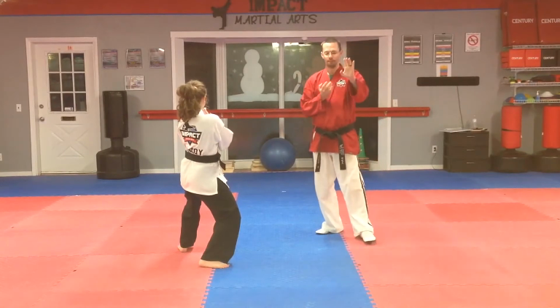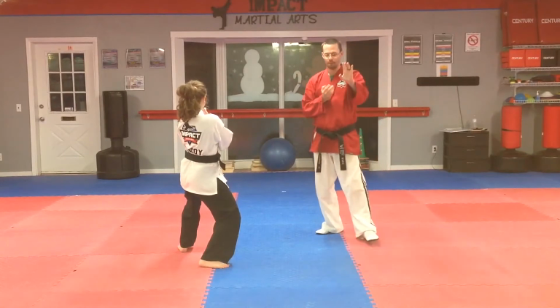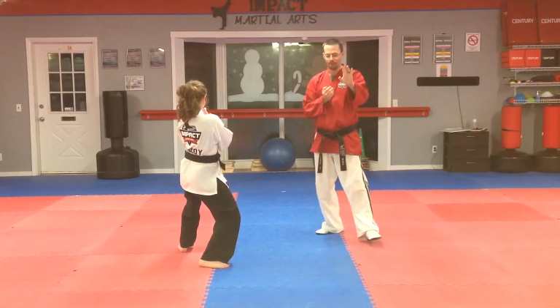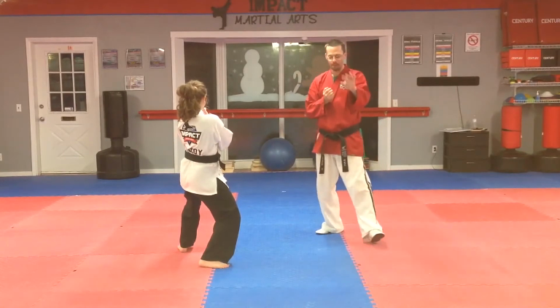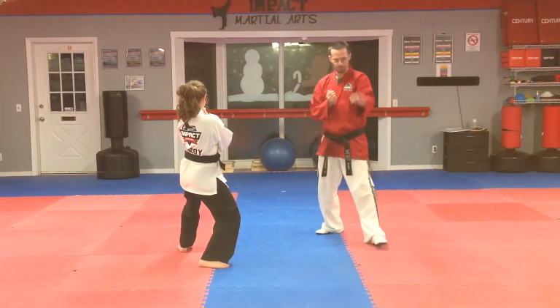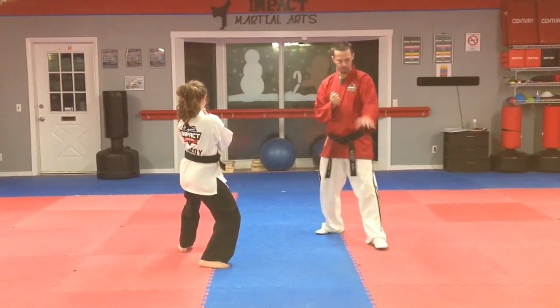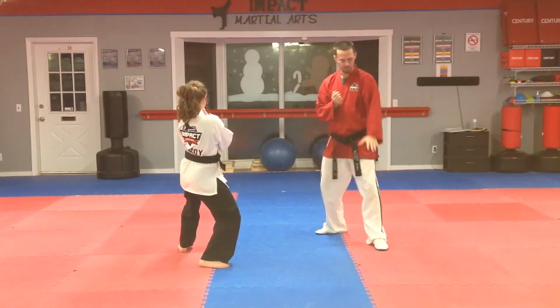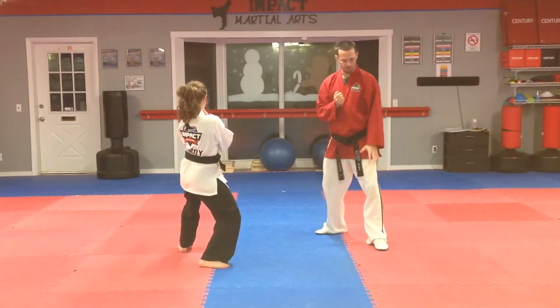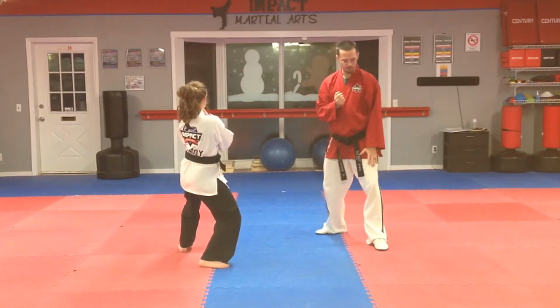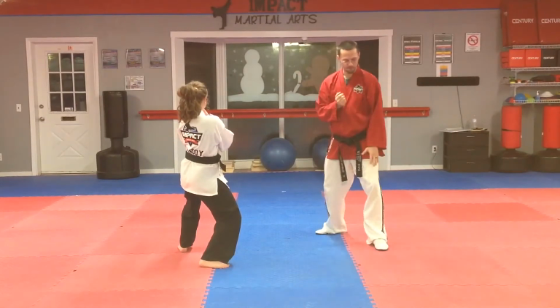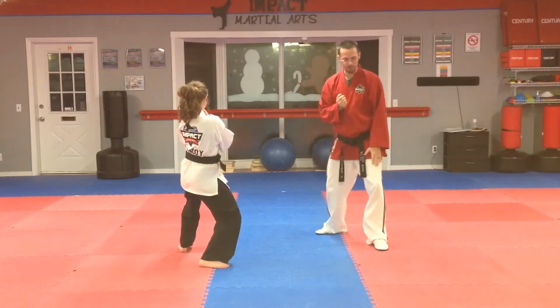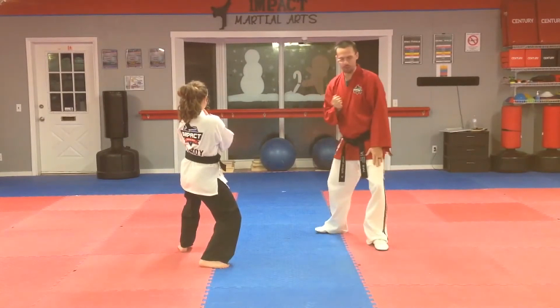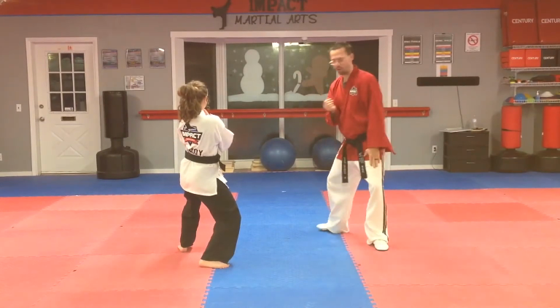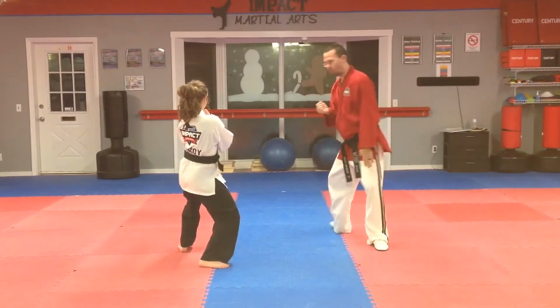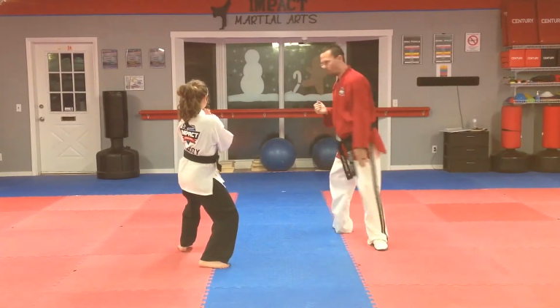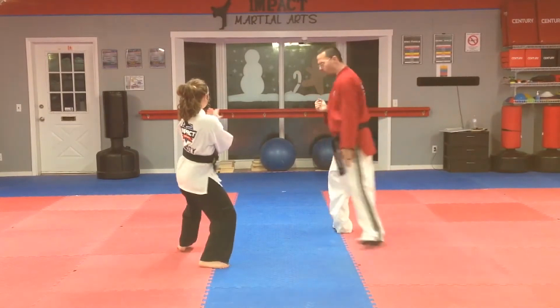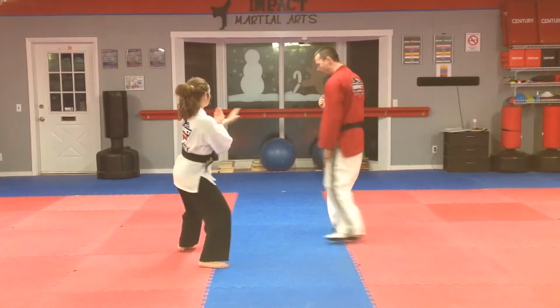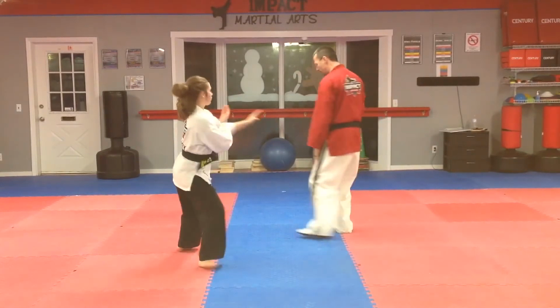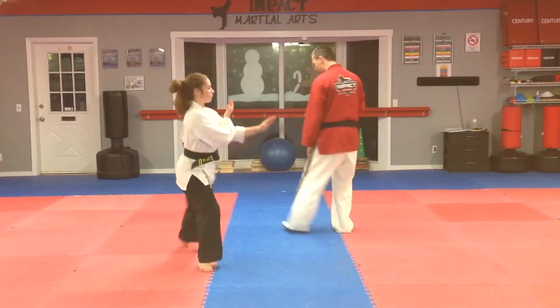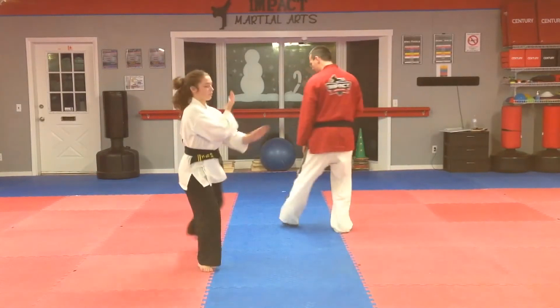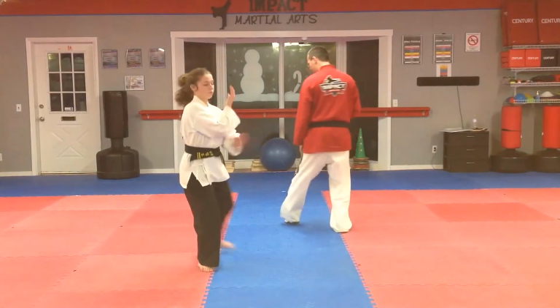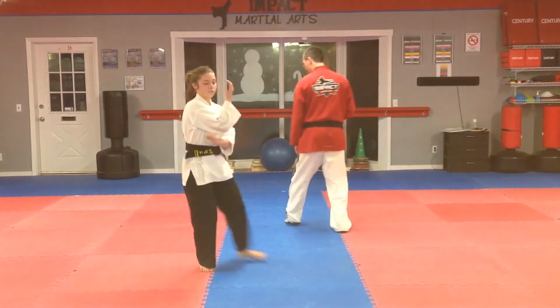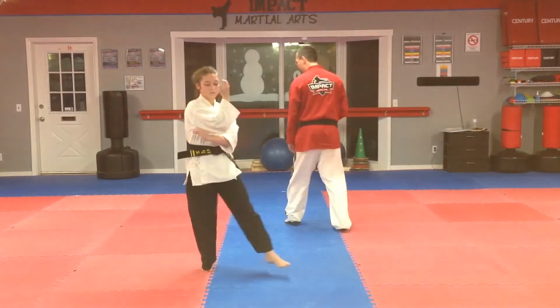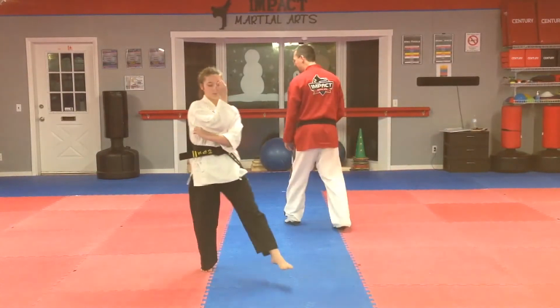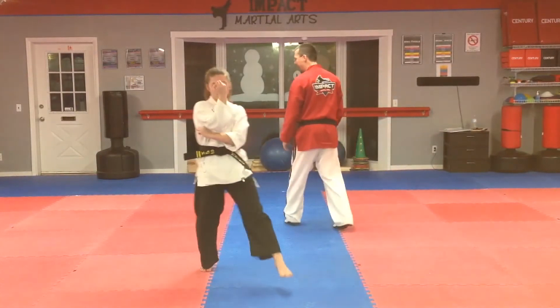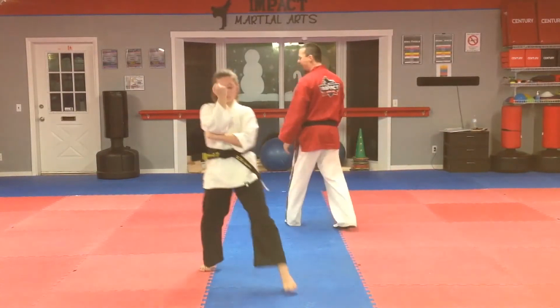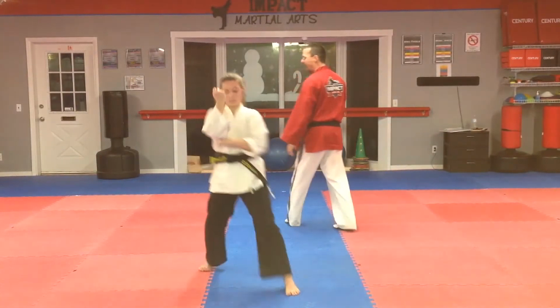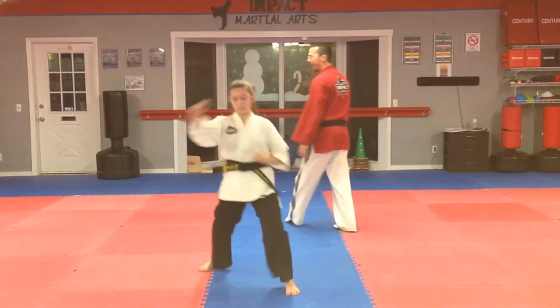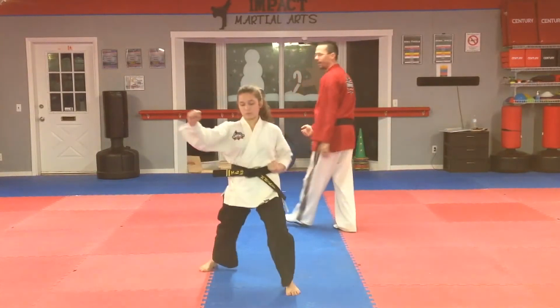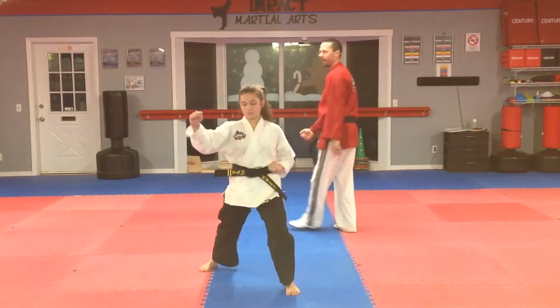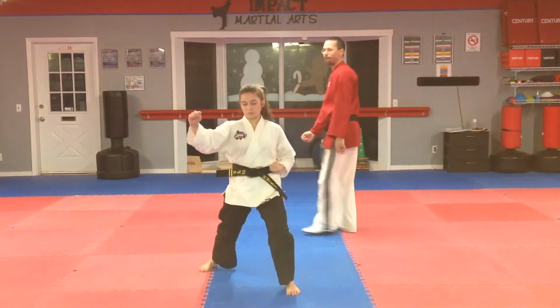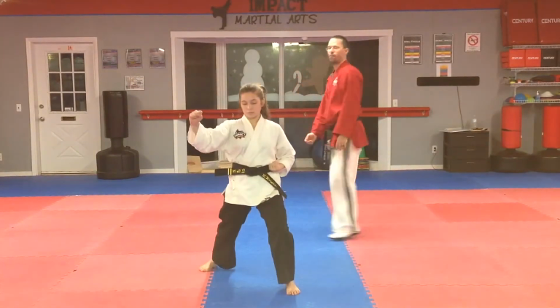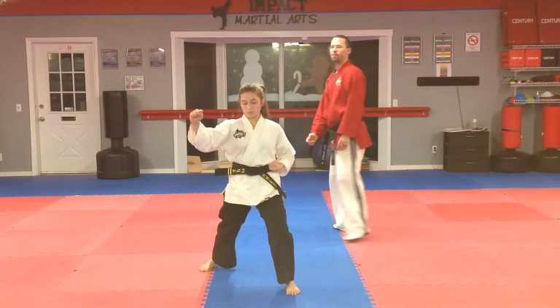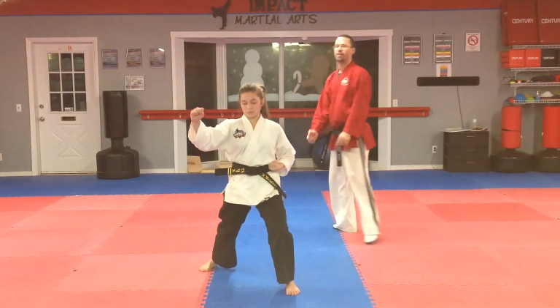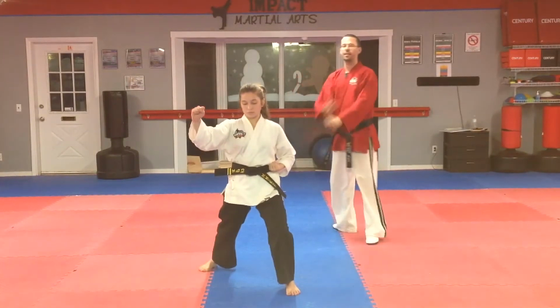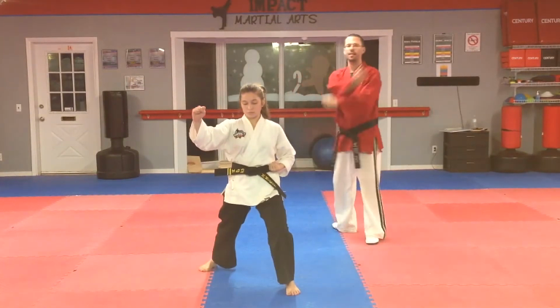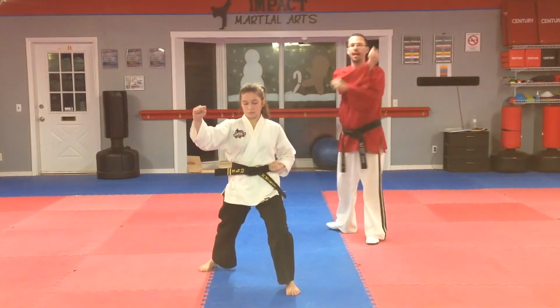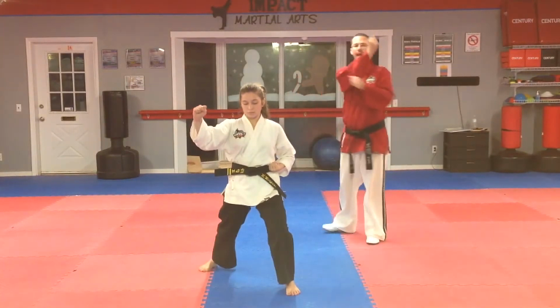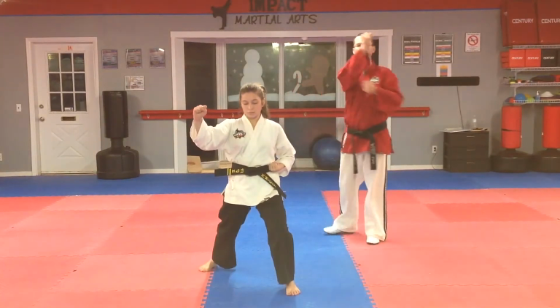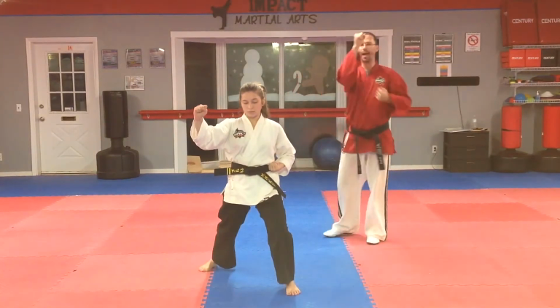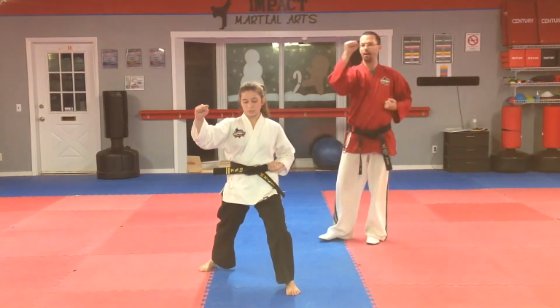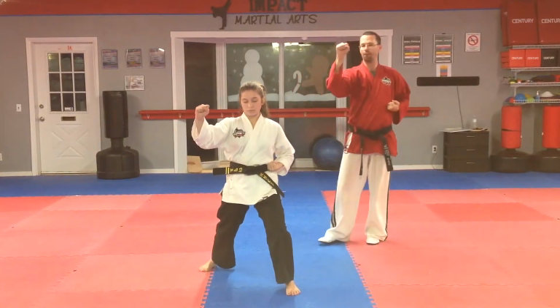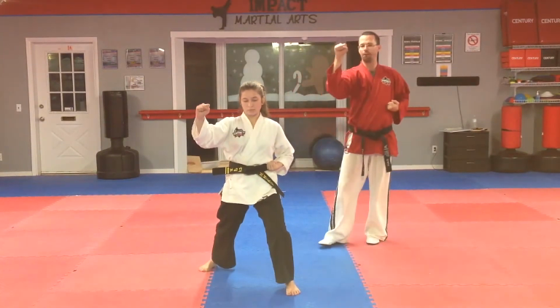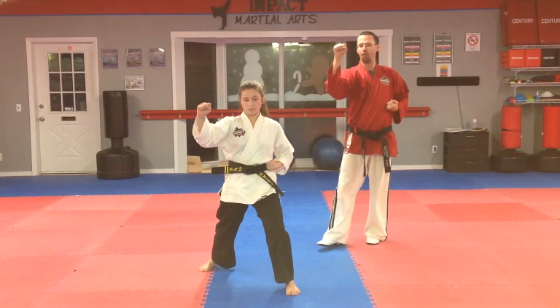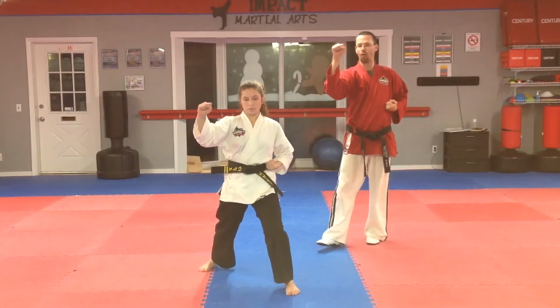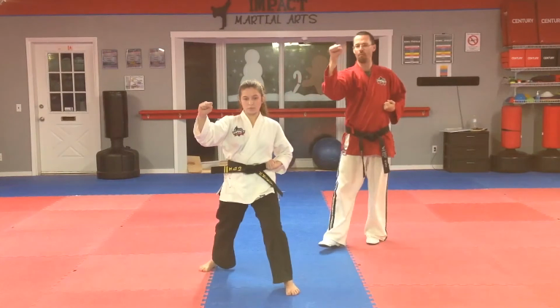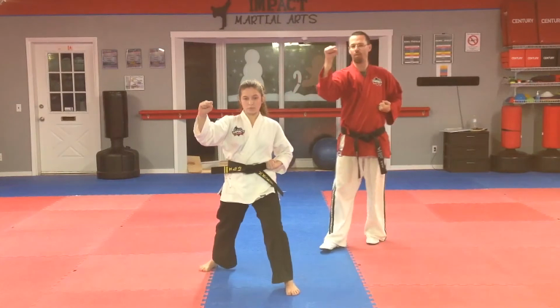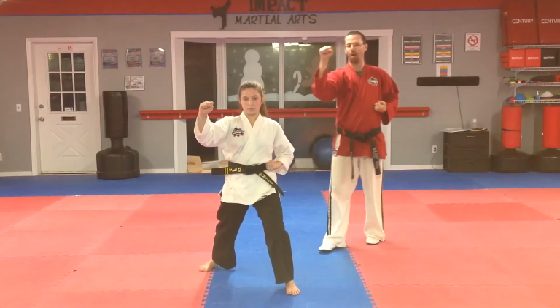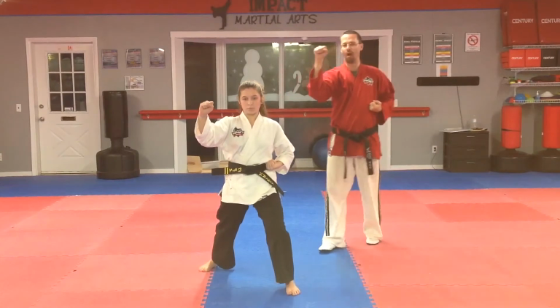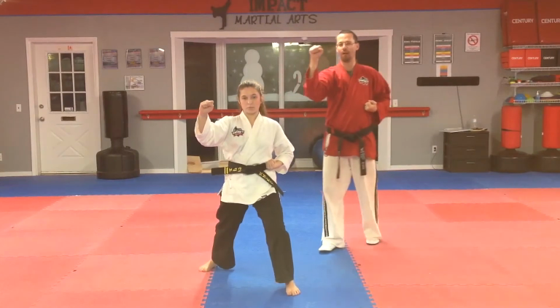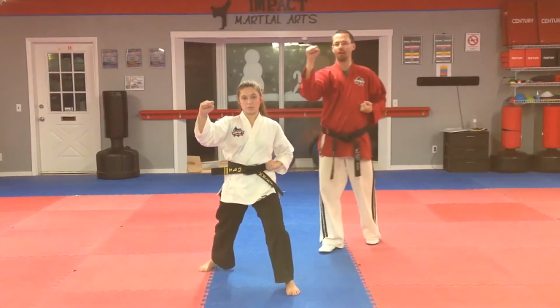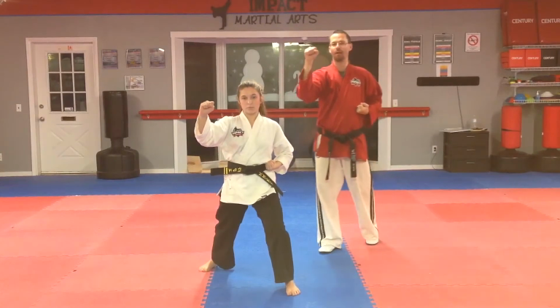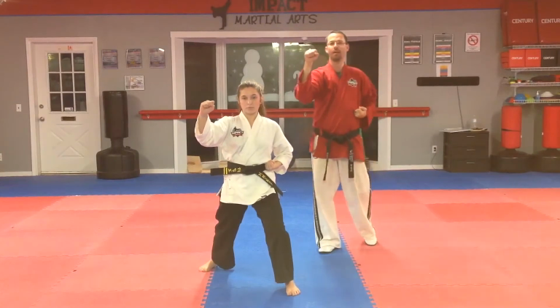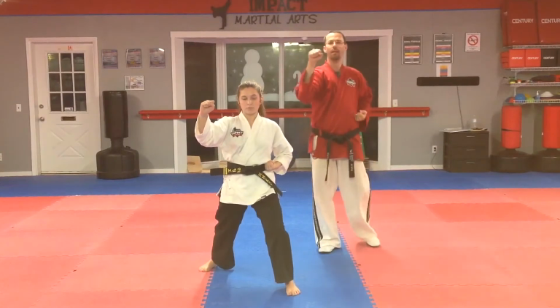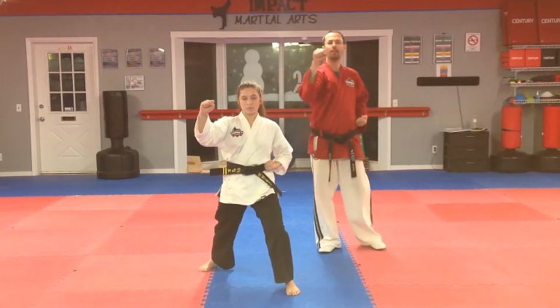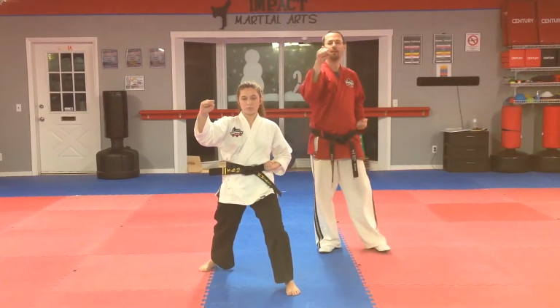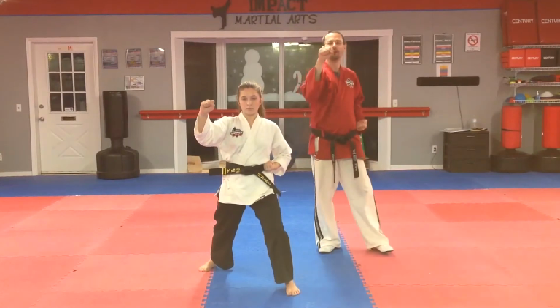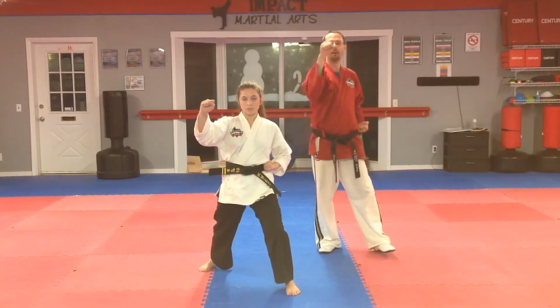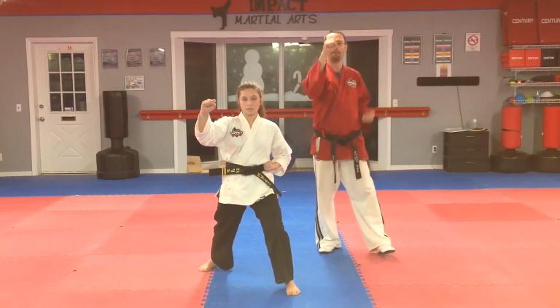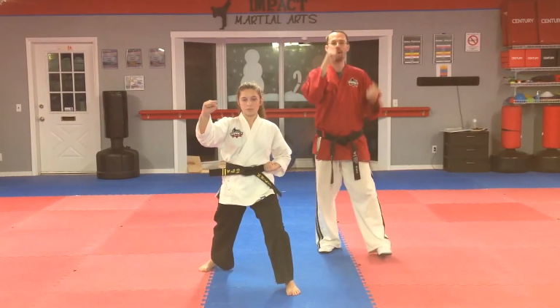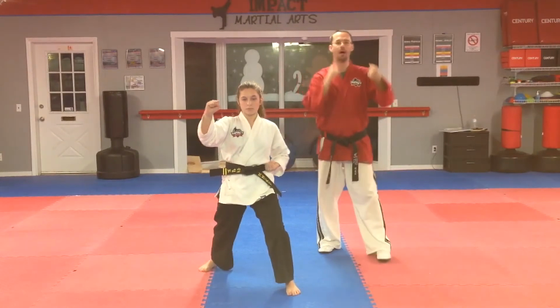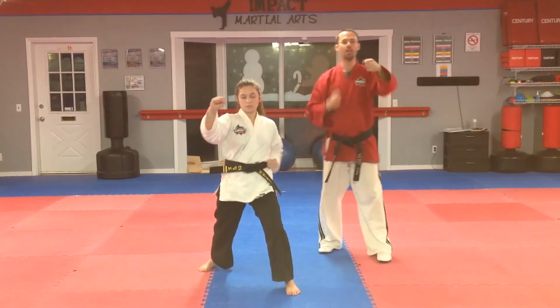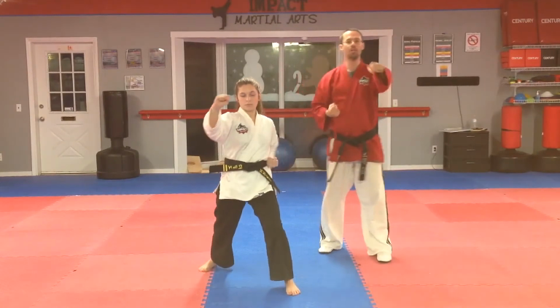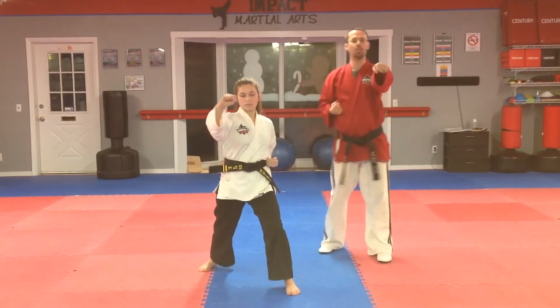From here, with your front foot, you're going to walk to the back. From the front stance, out of the forearm block.